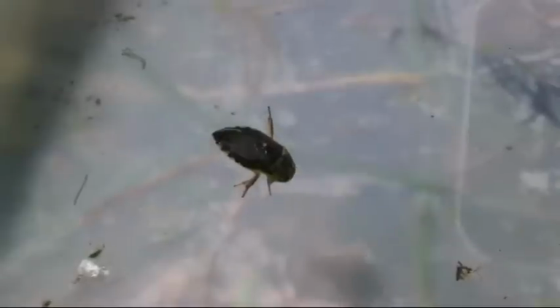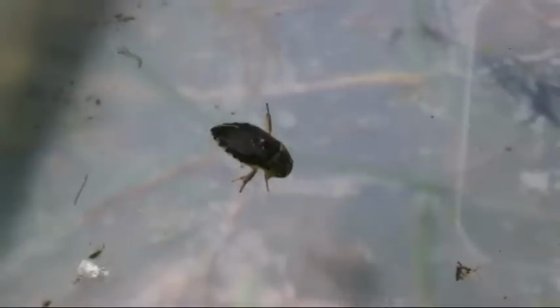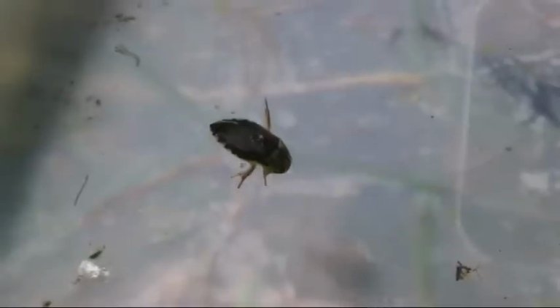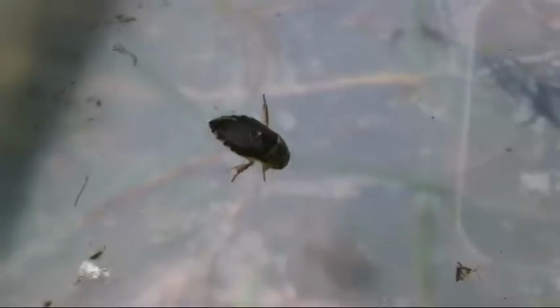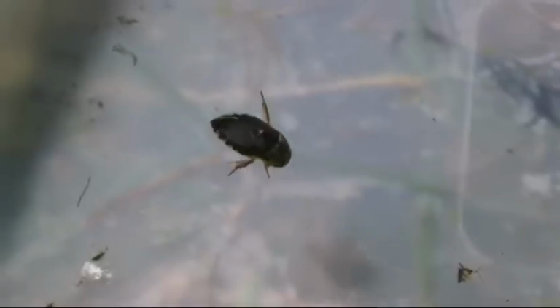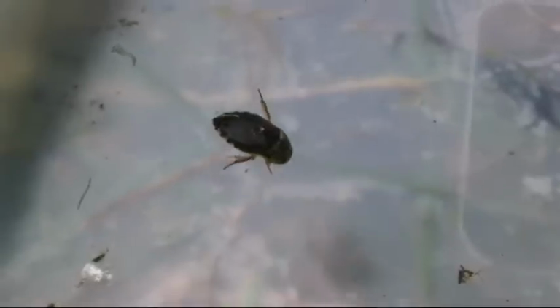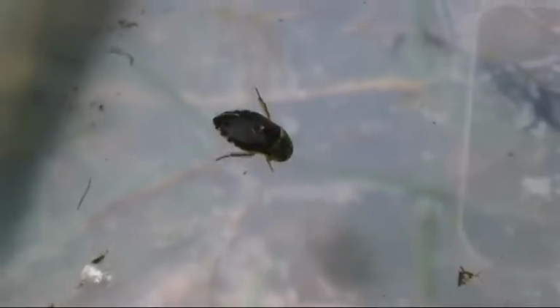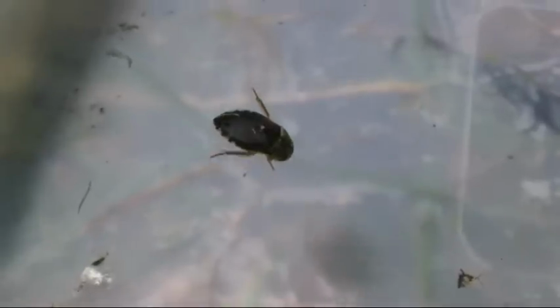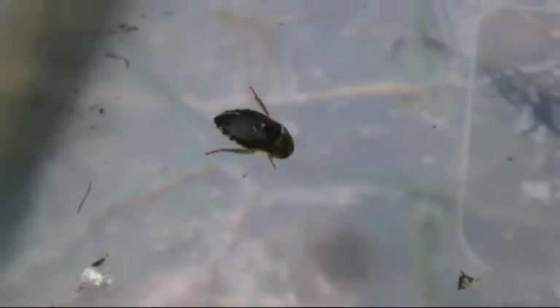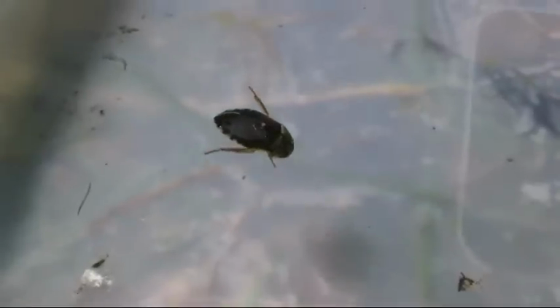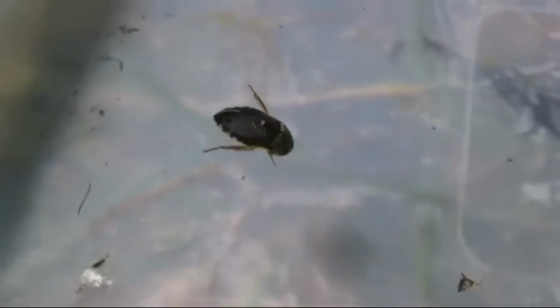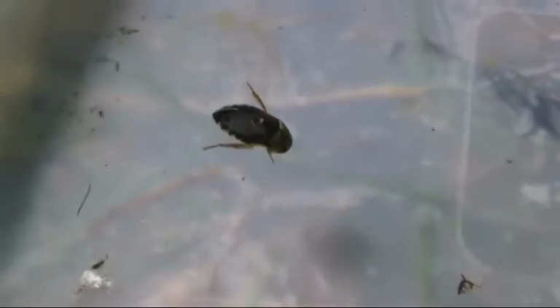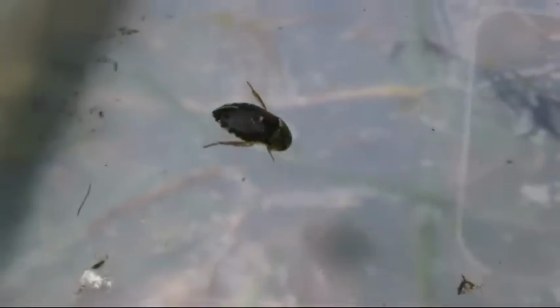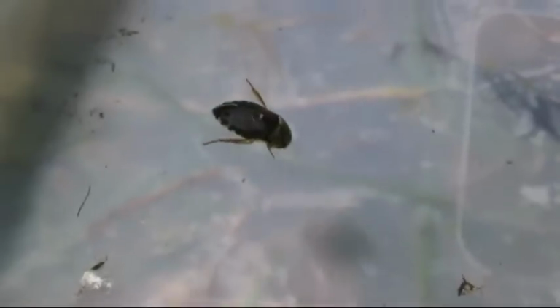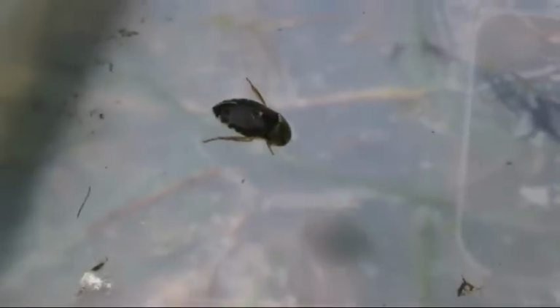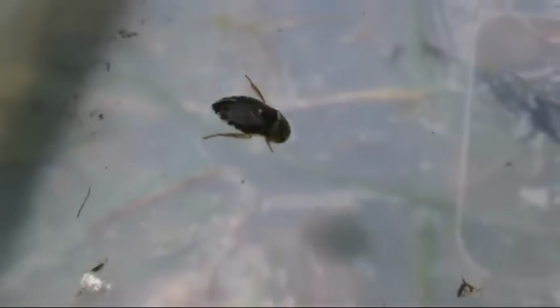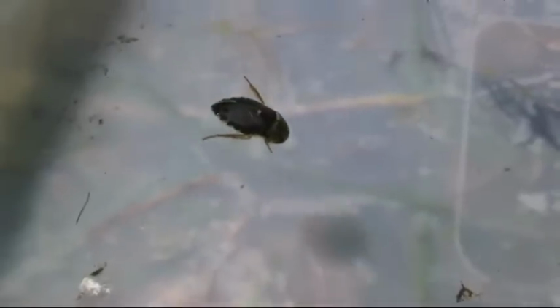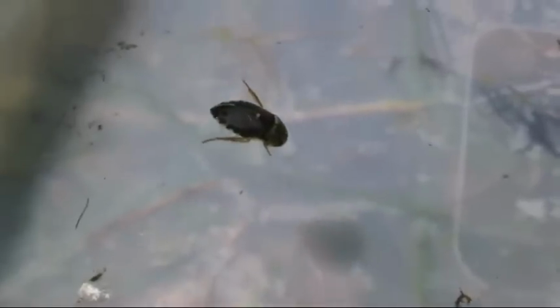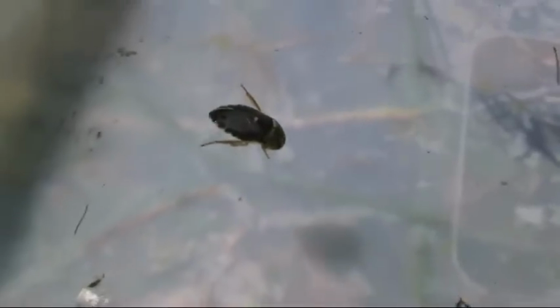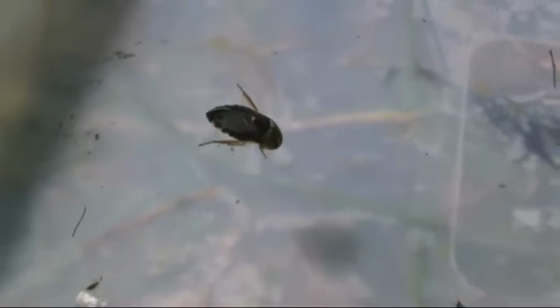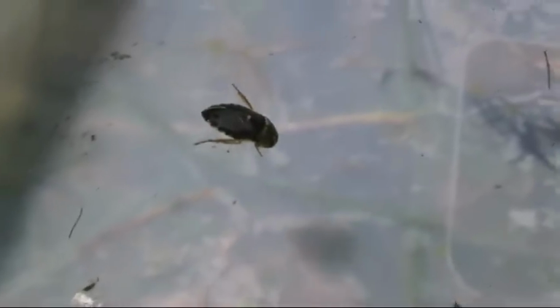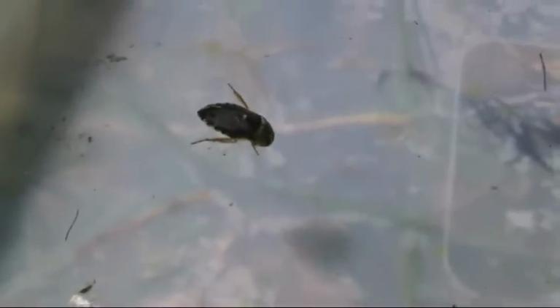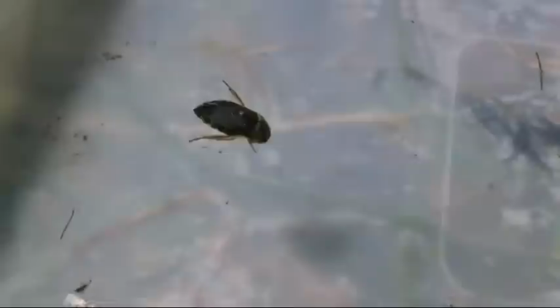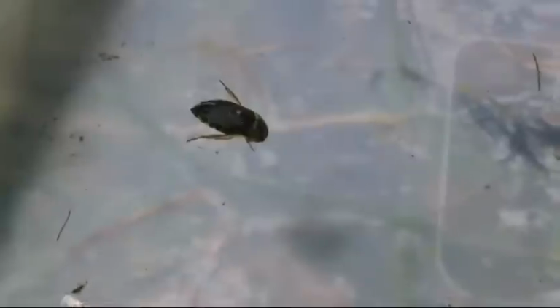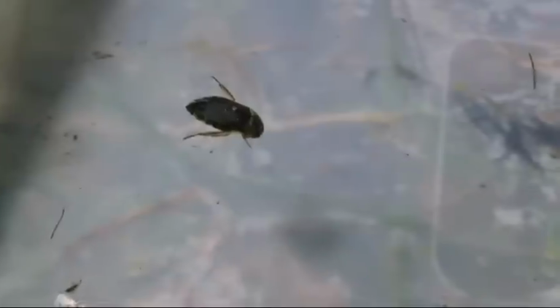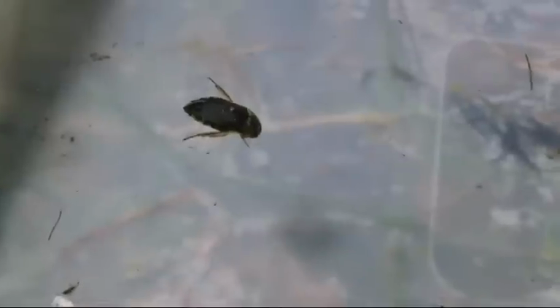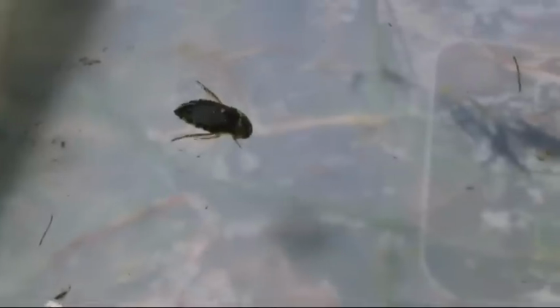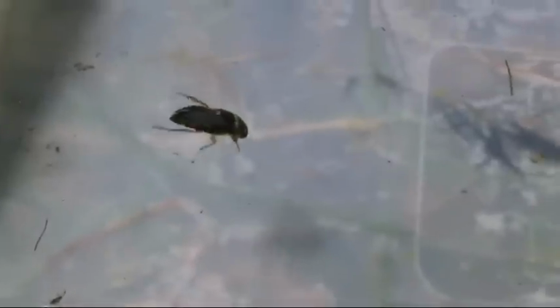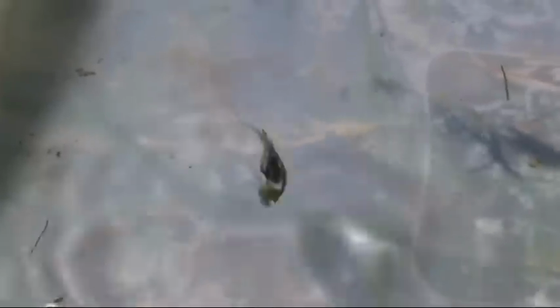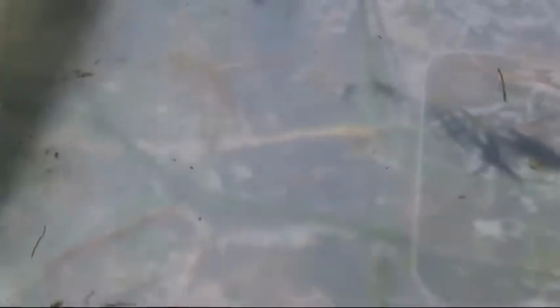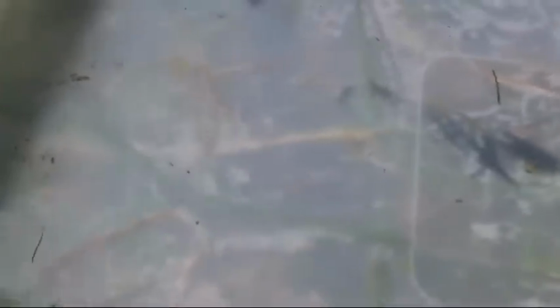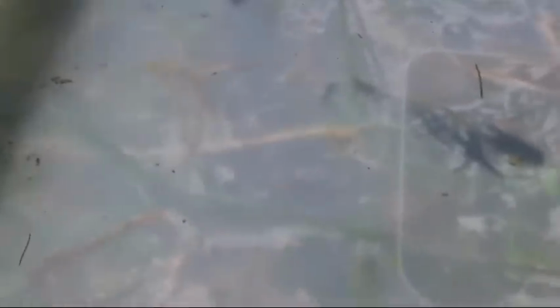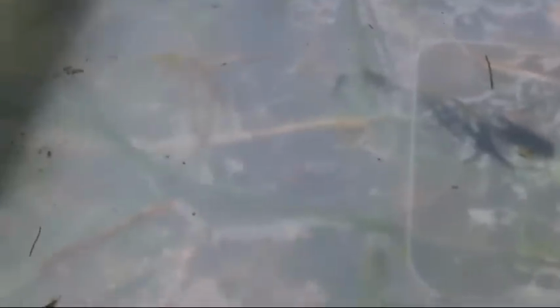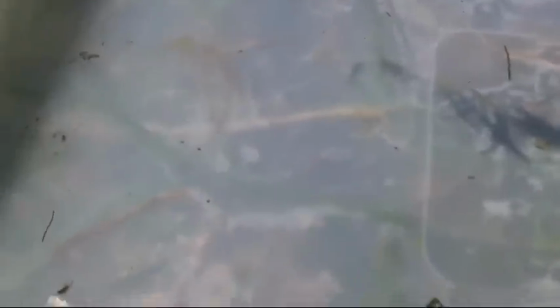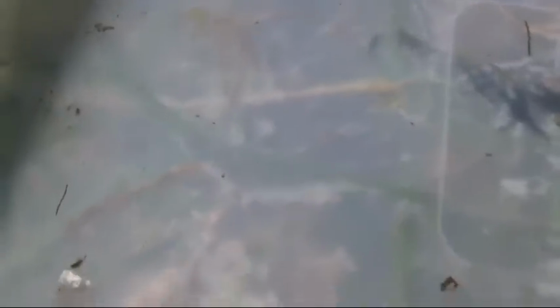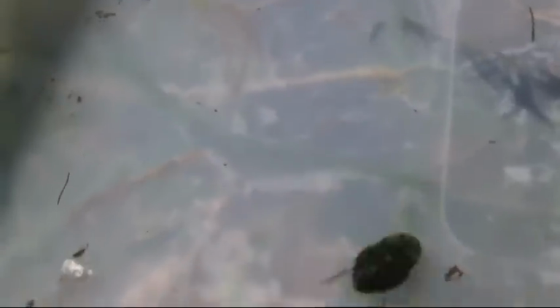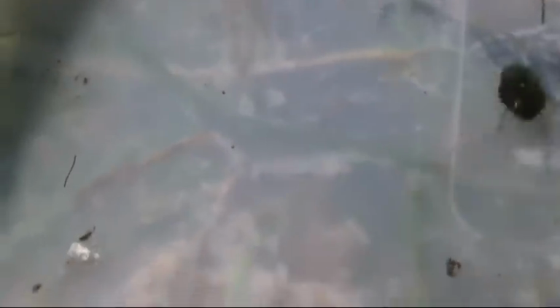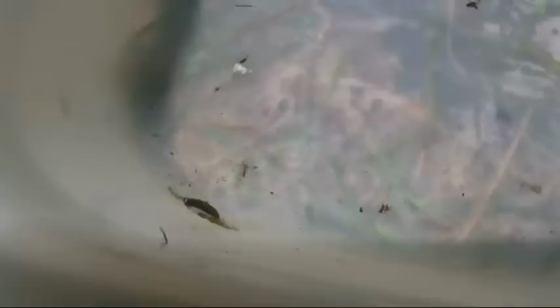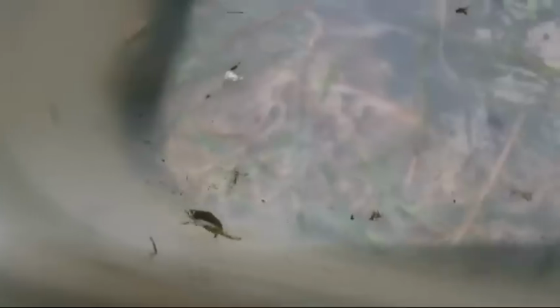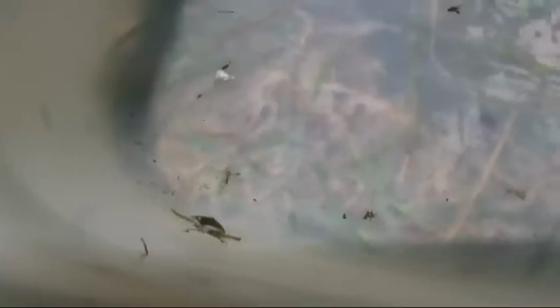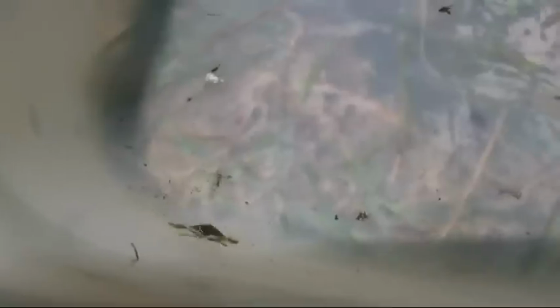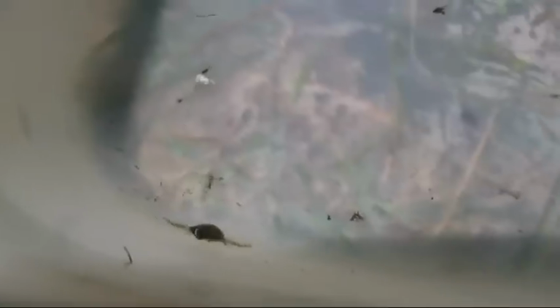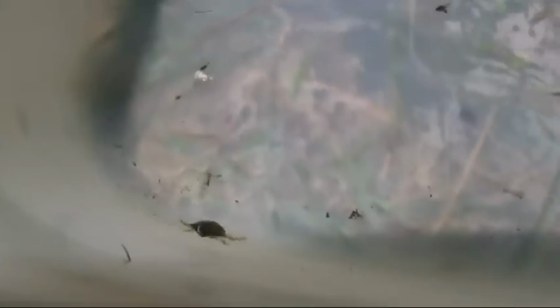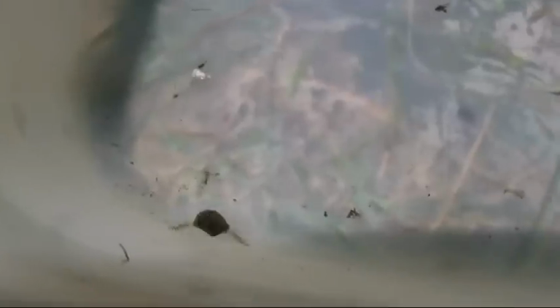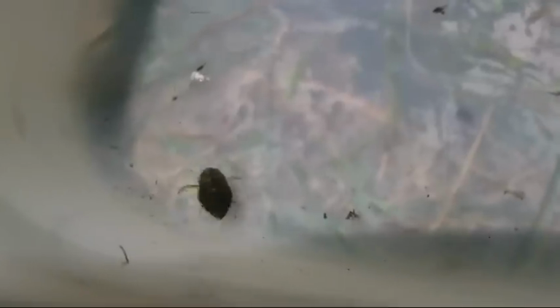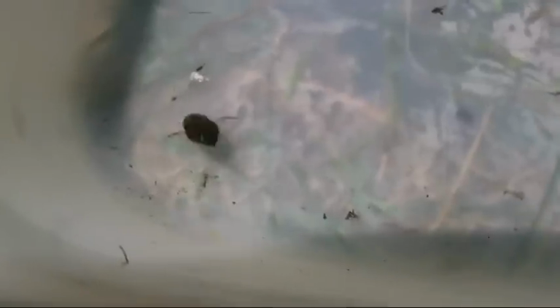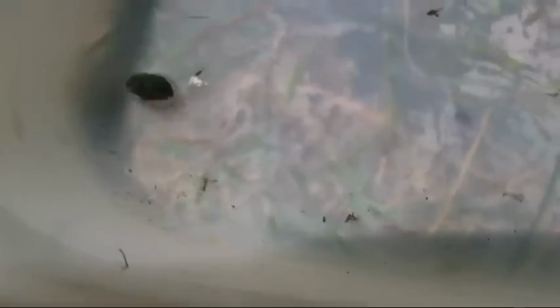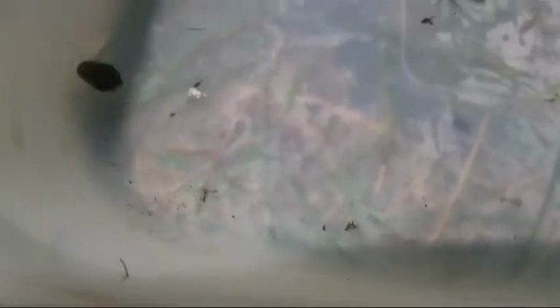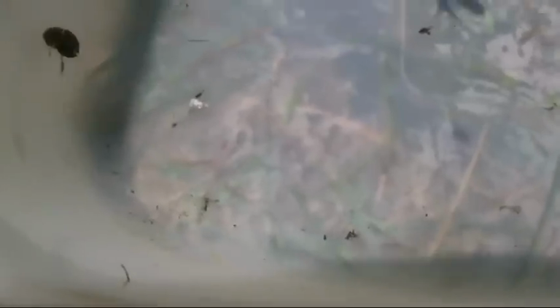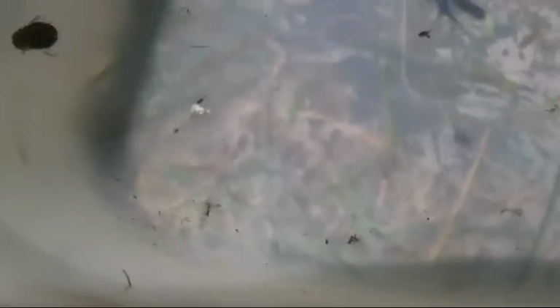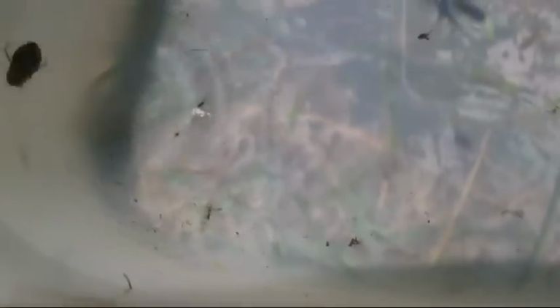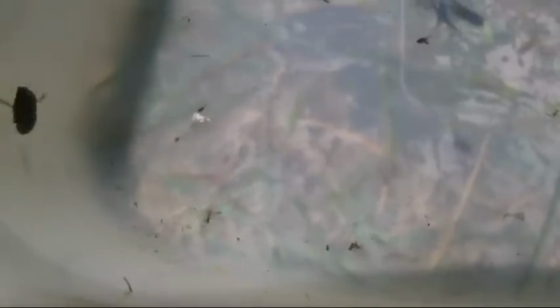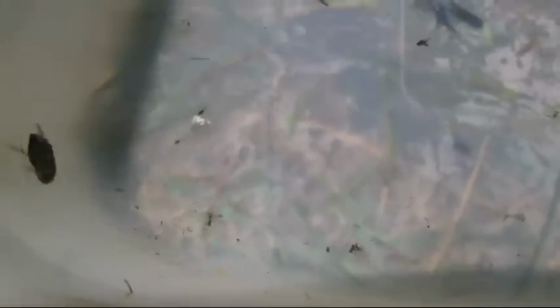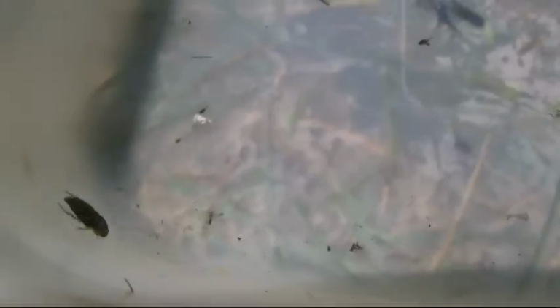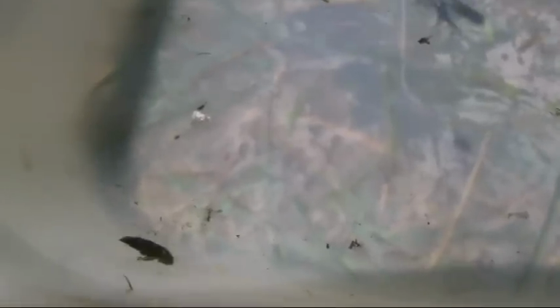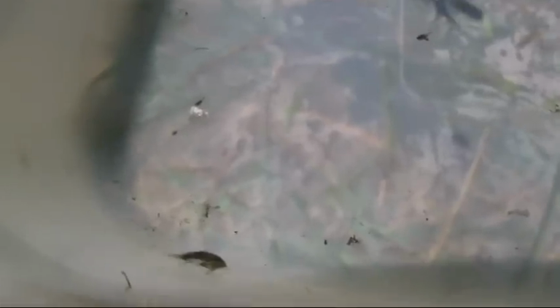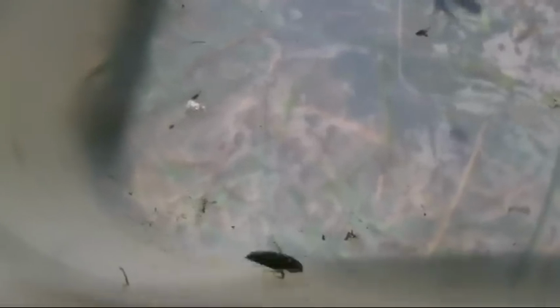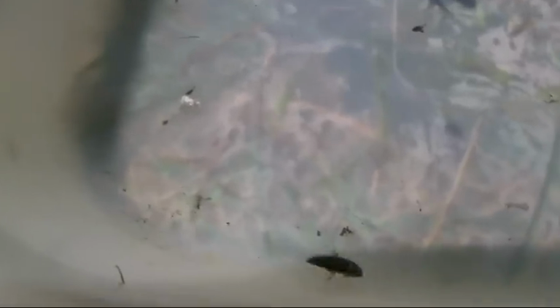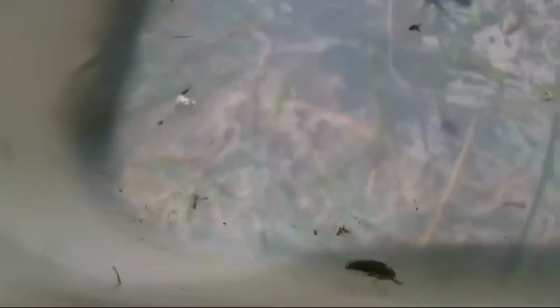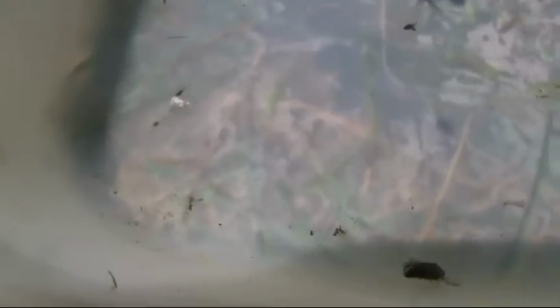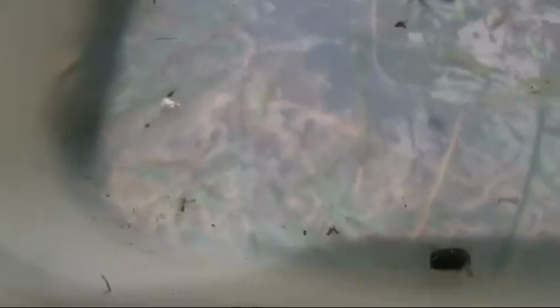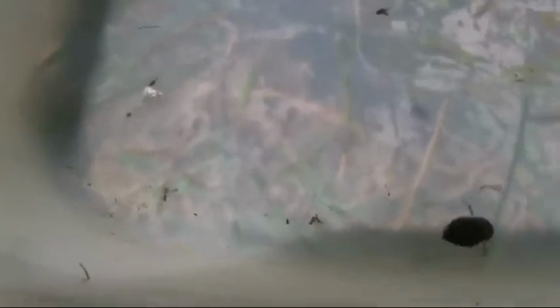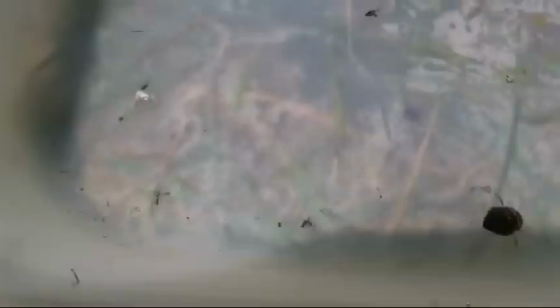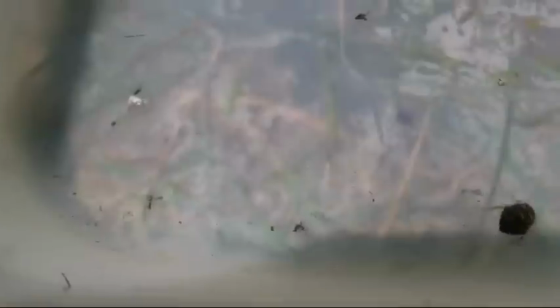Creeping water bugs are hemipterans, which are oval in shape and somewhat flattened. The single prominent claw on their forelegs is used for hunting their prey.